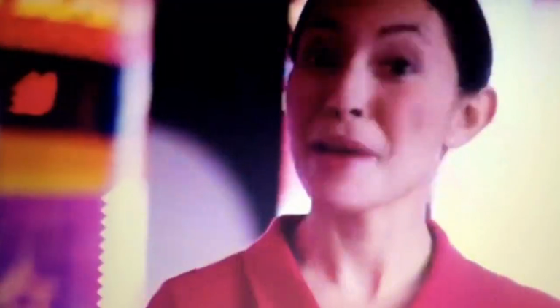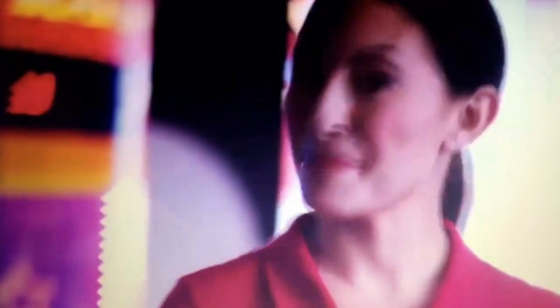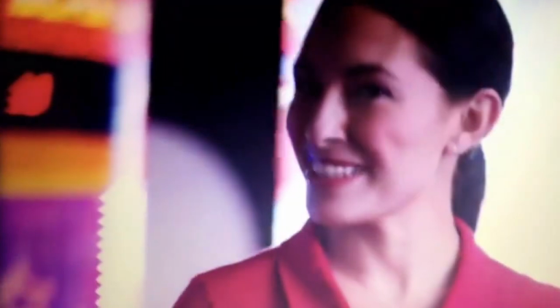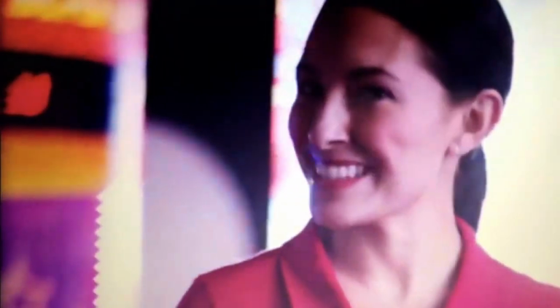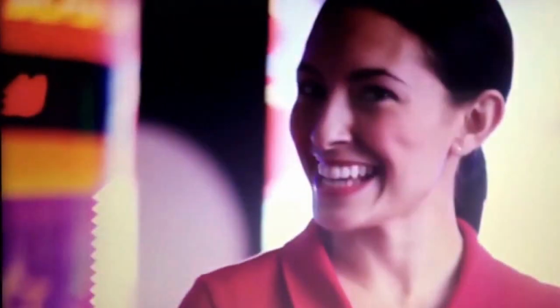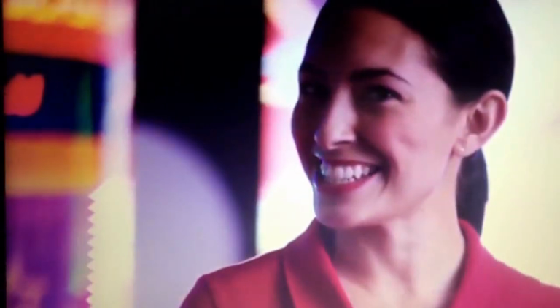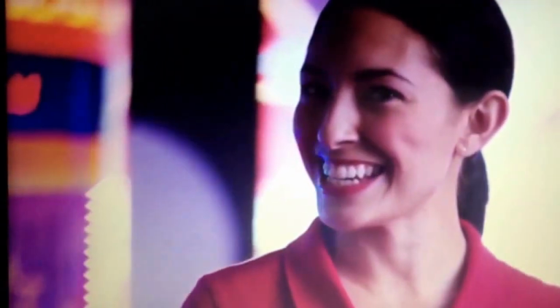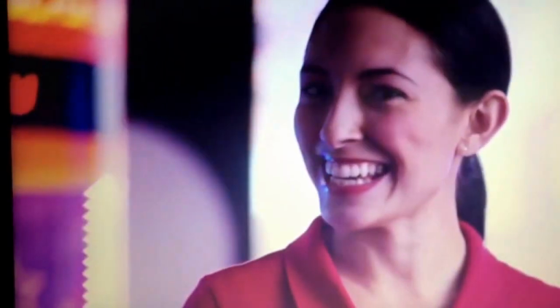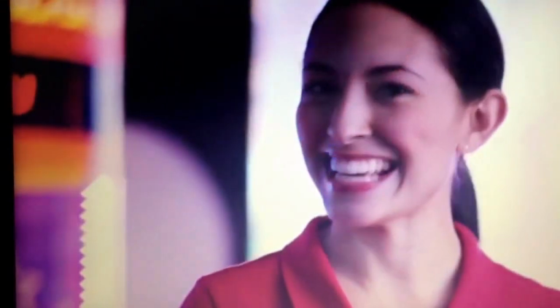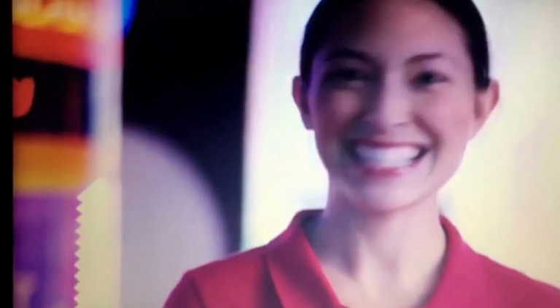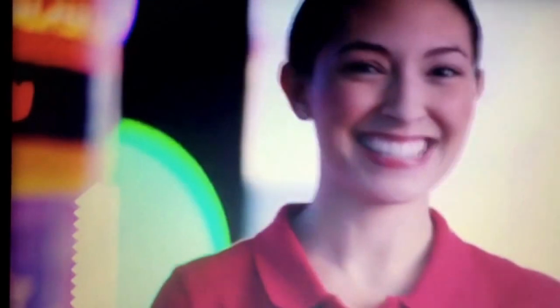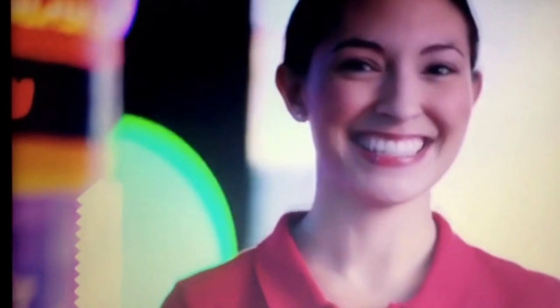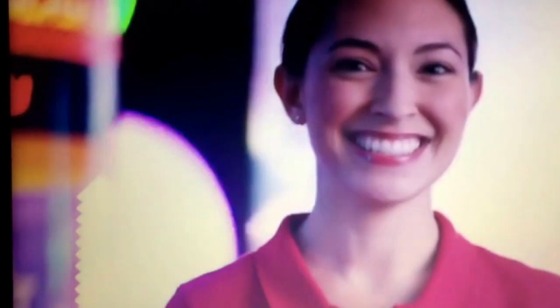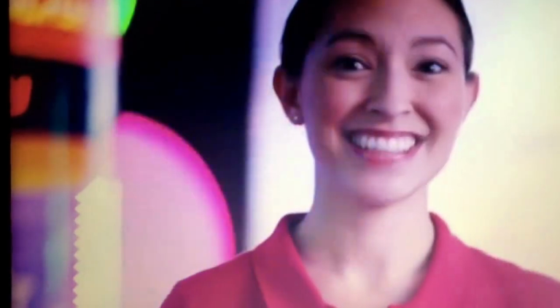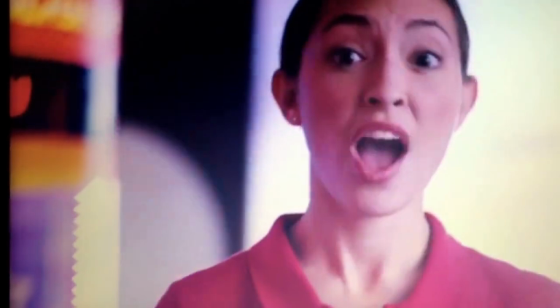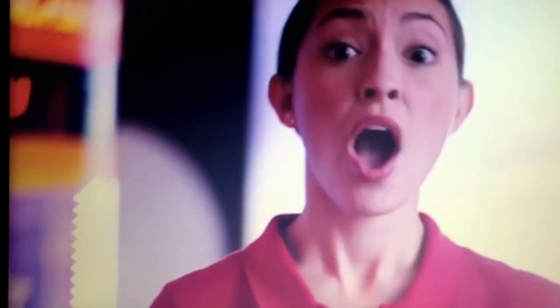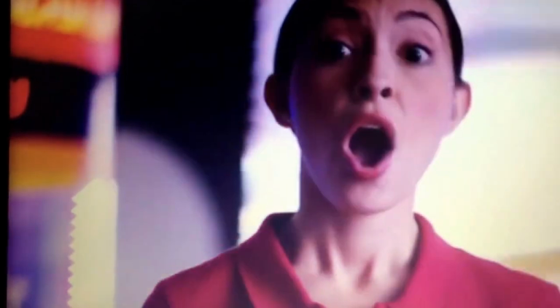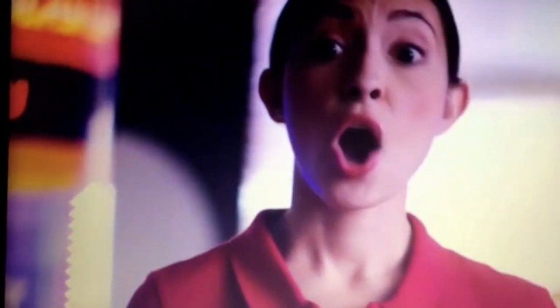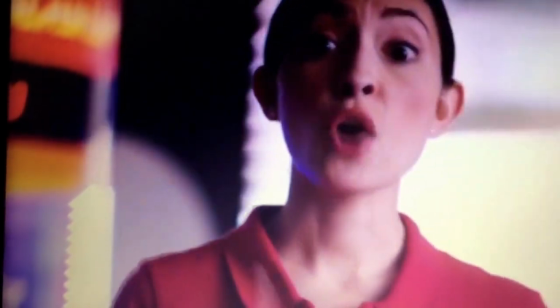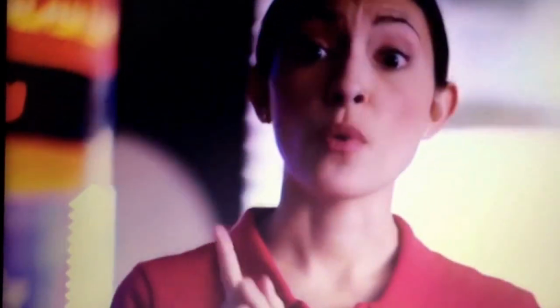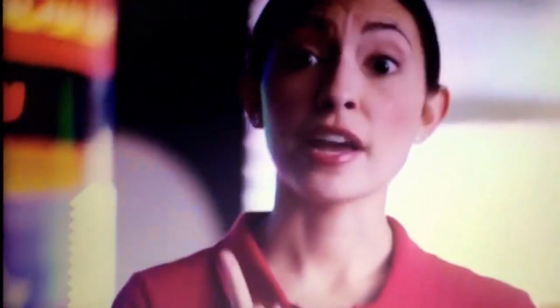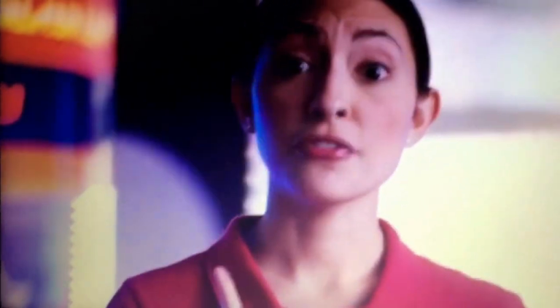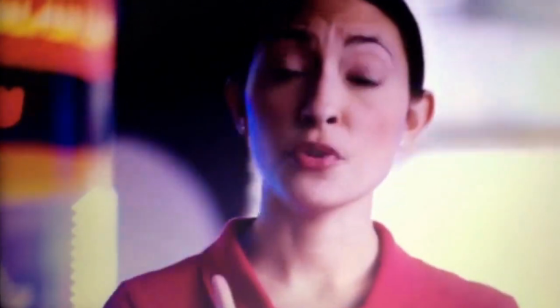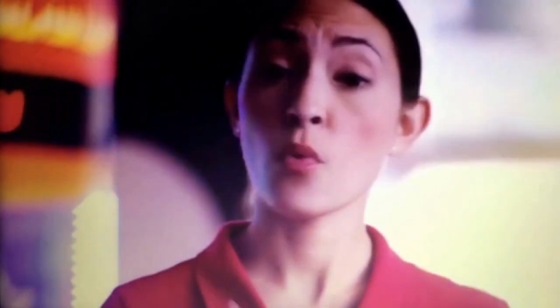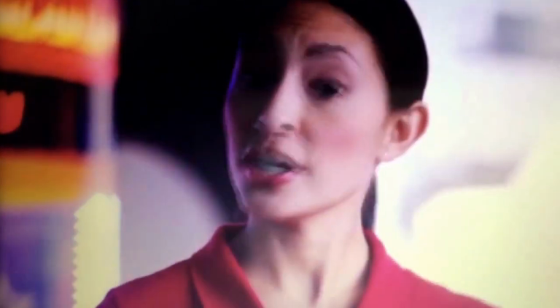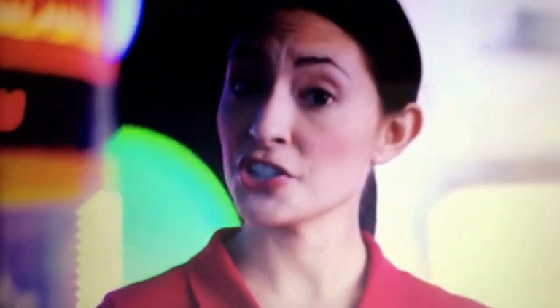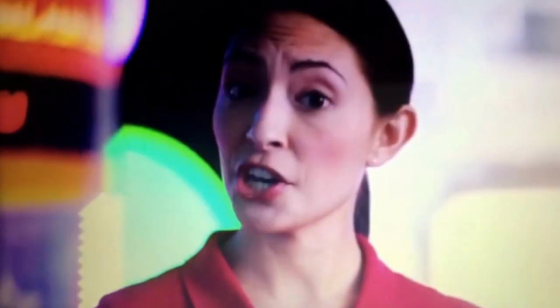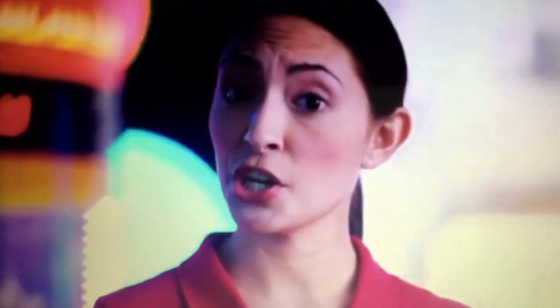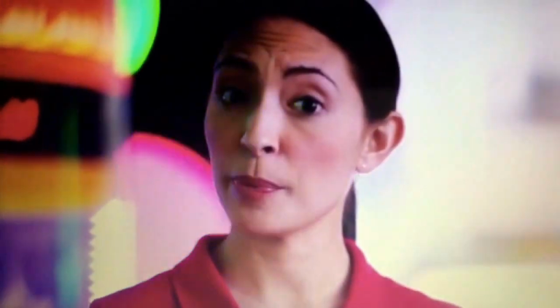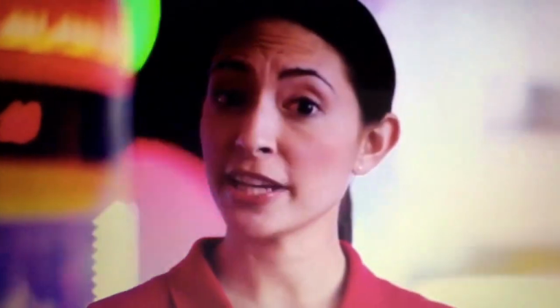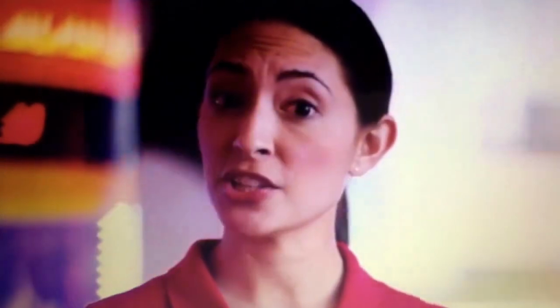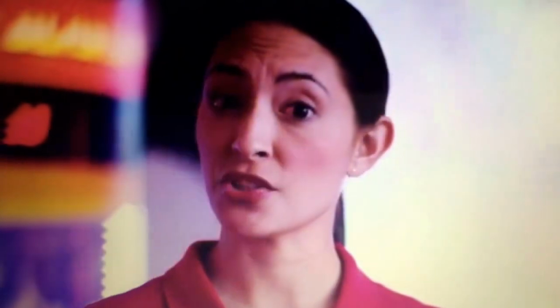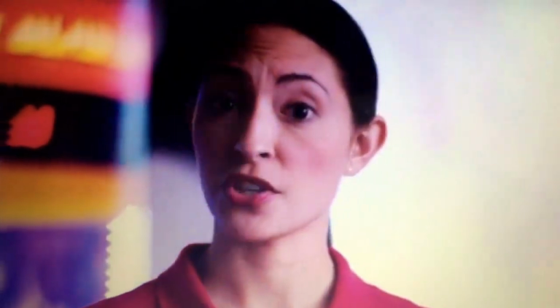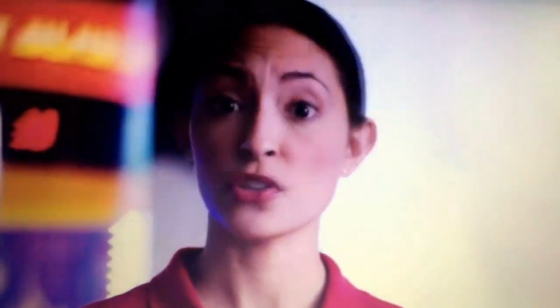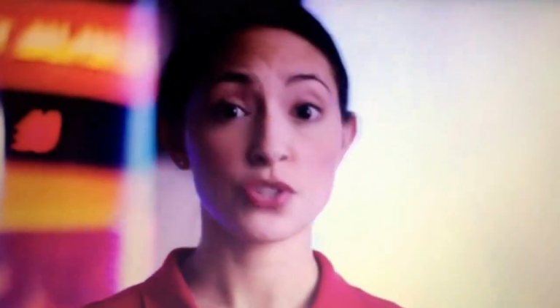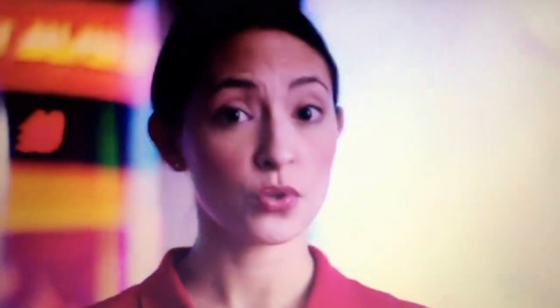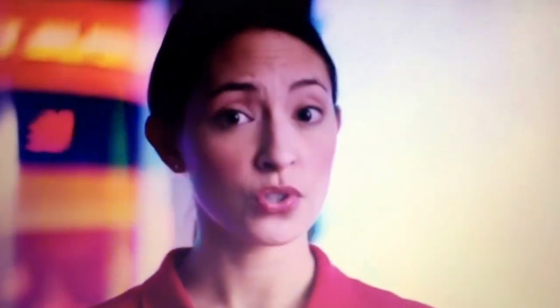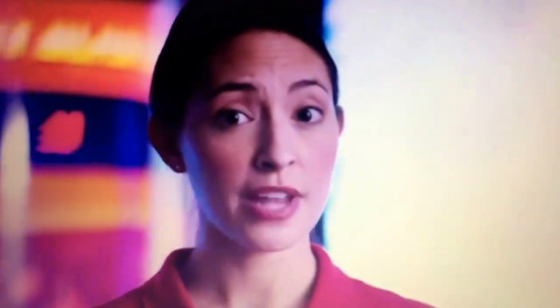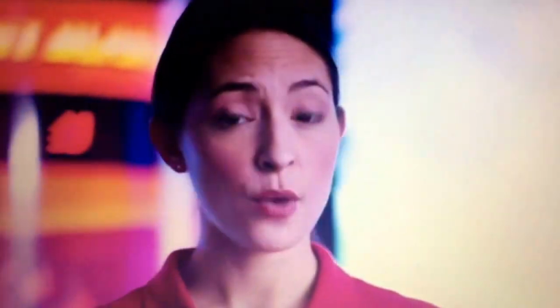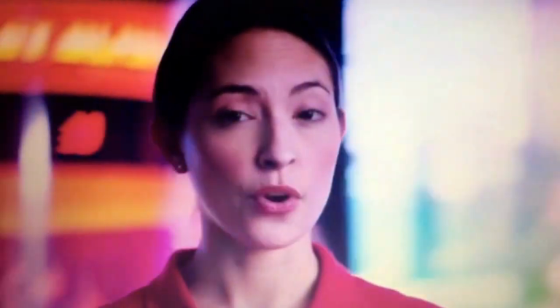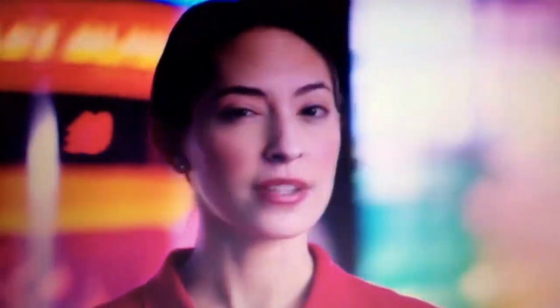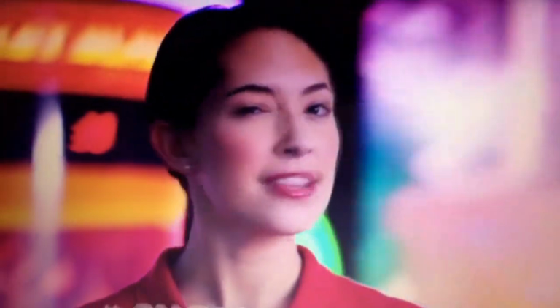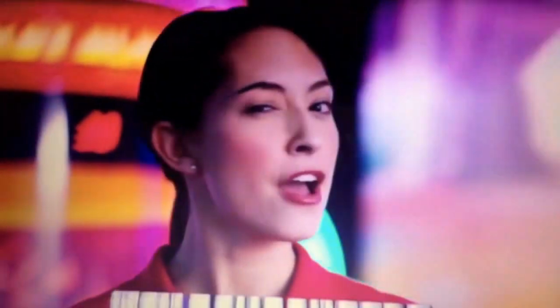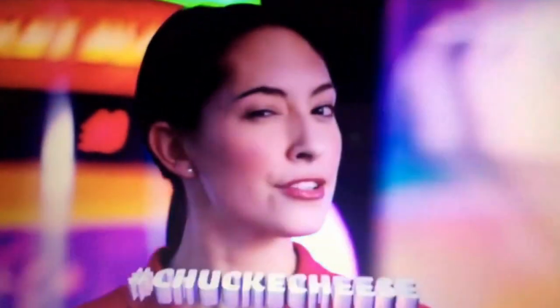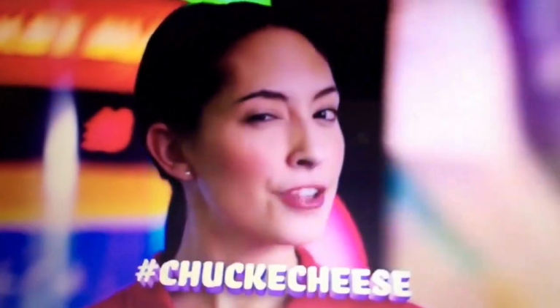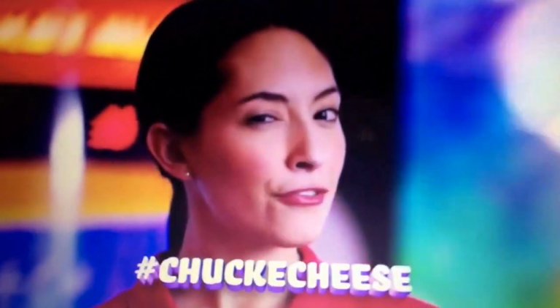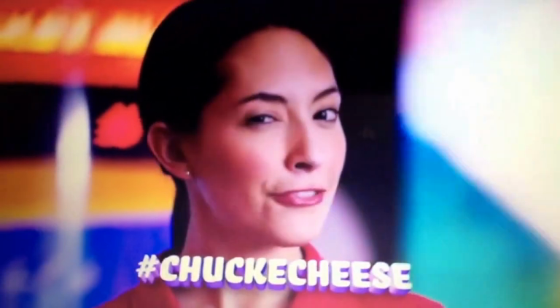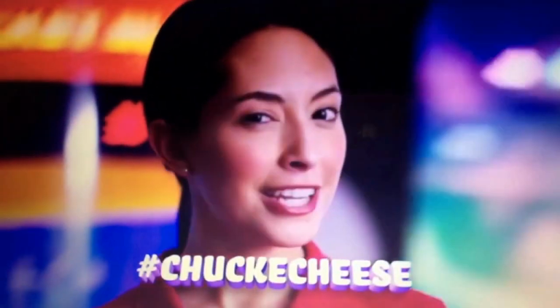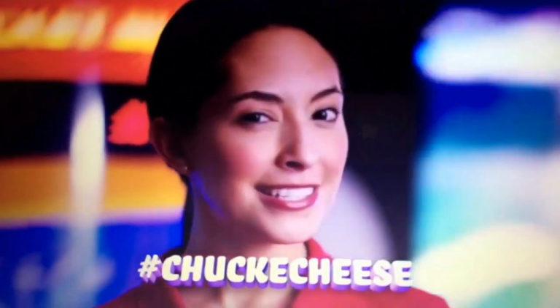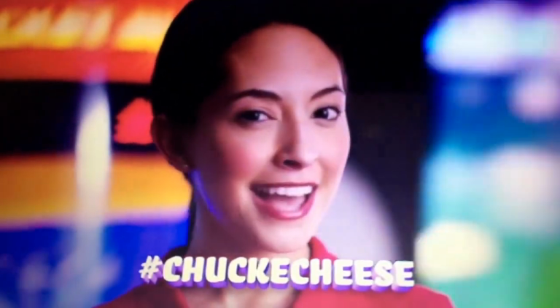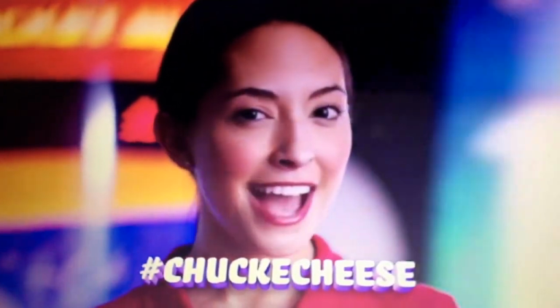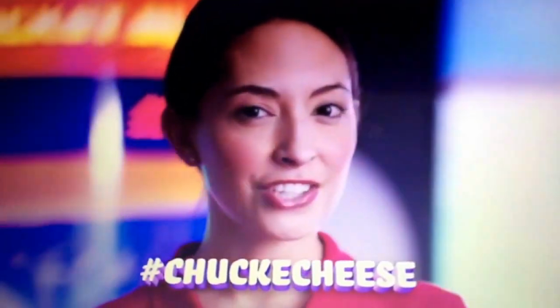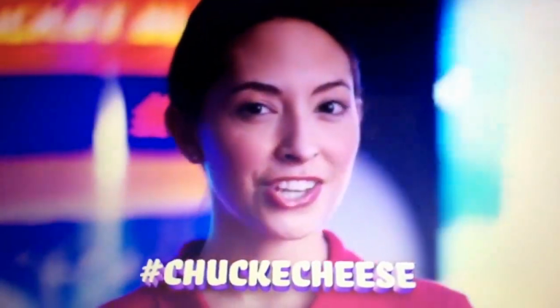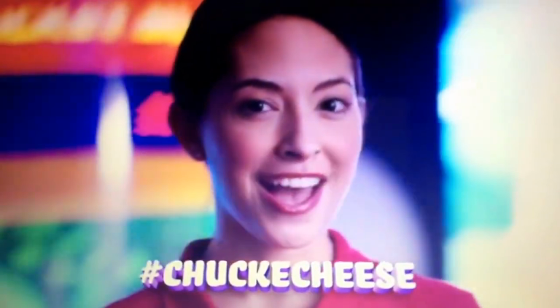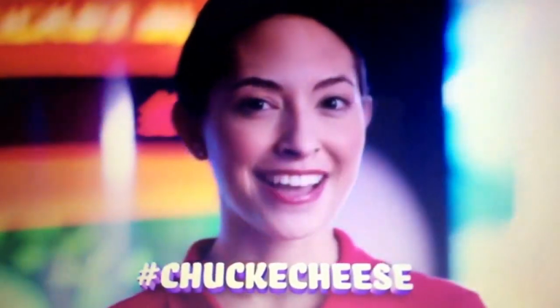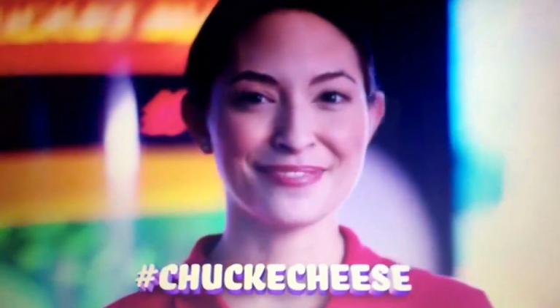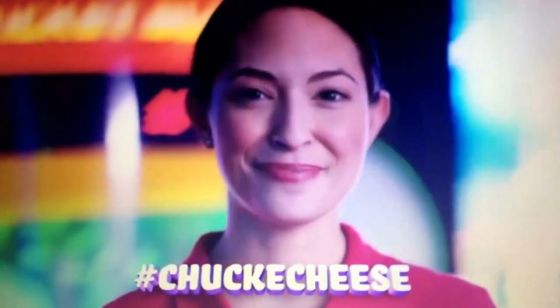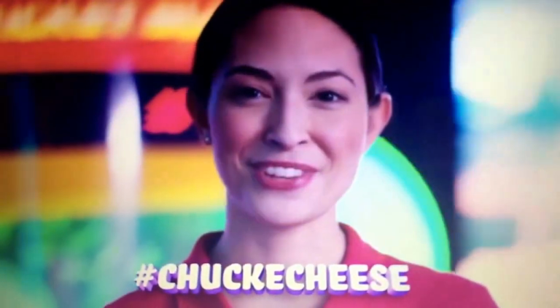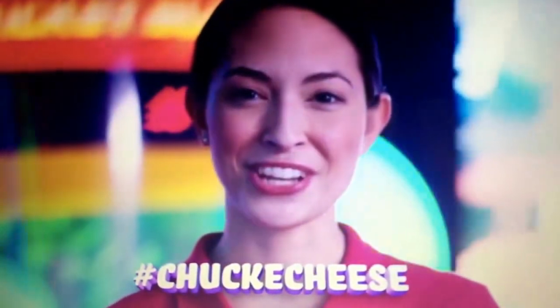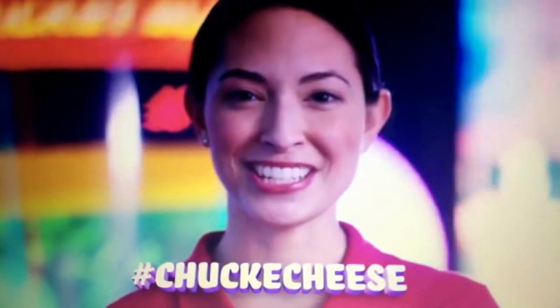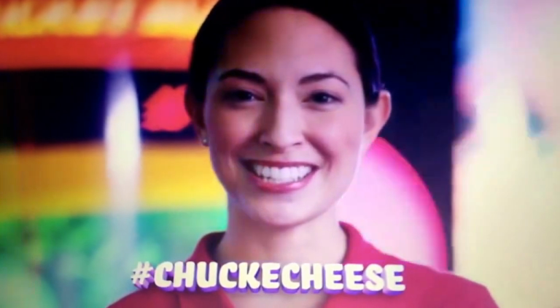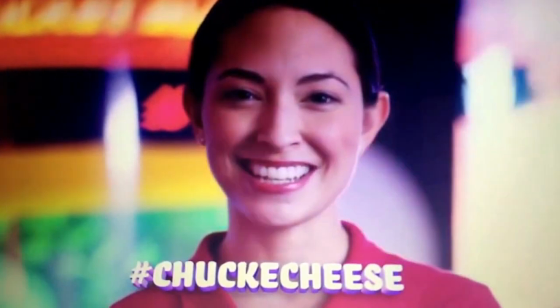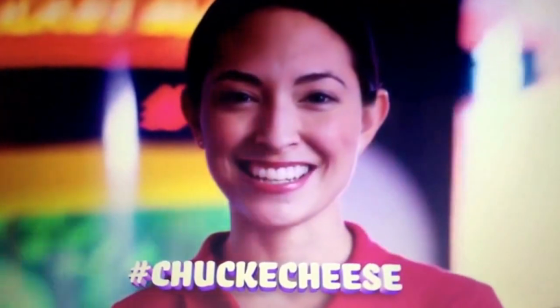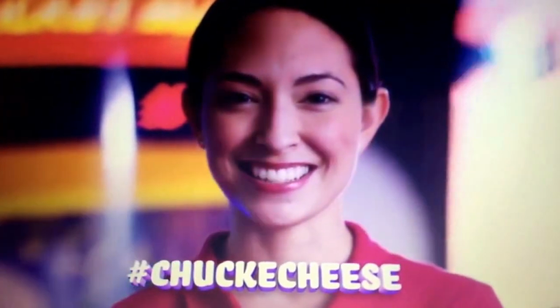Remember to say cheese! And if you want to share your pictures on social networks, don't forget to hashtag Chuck E. Cheese!